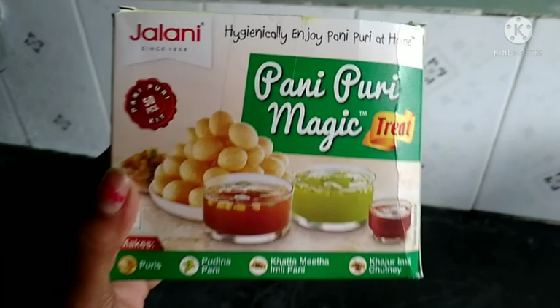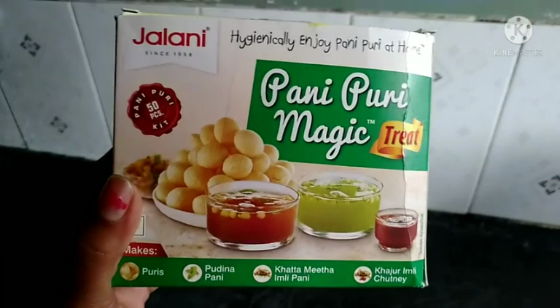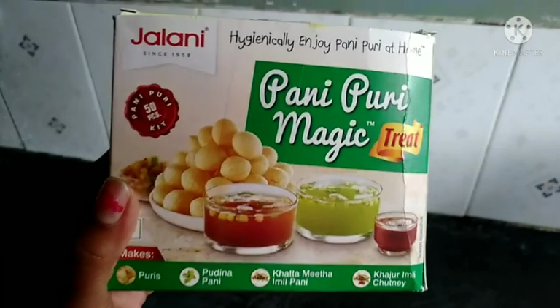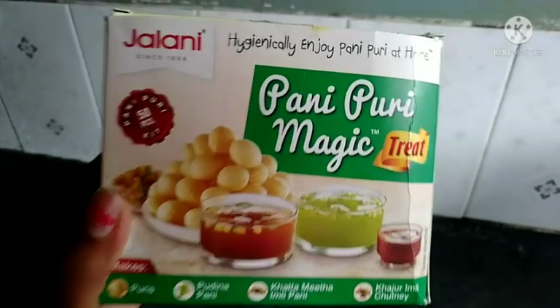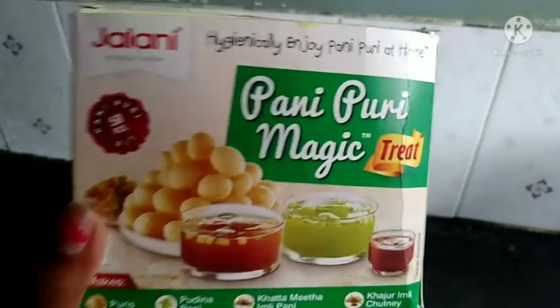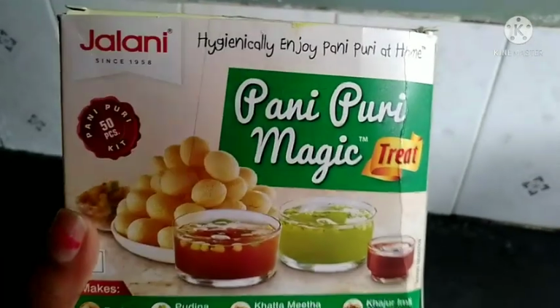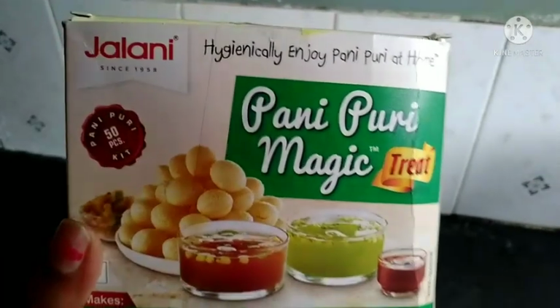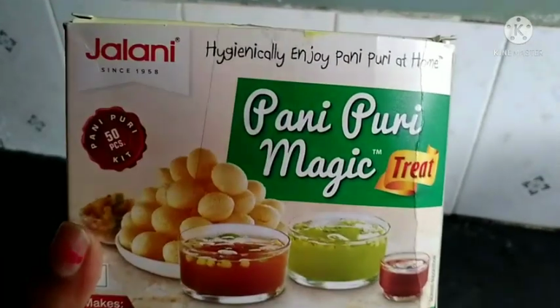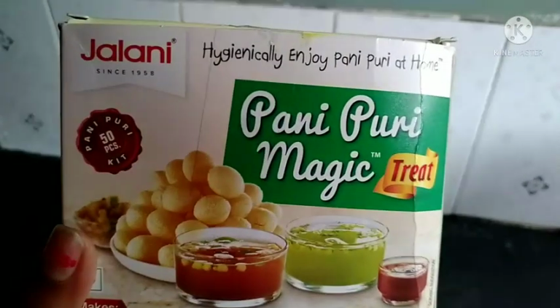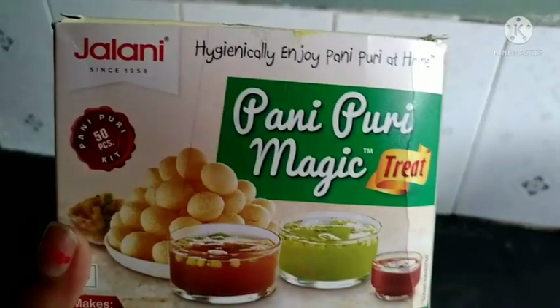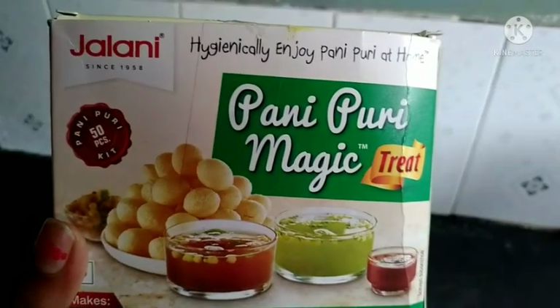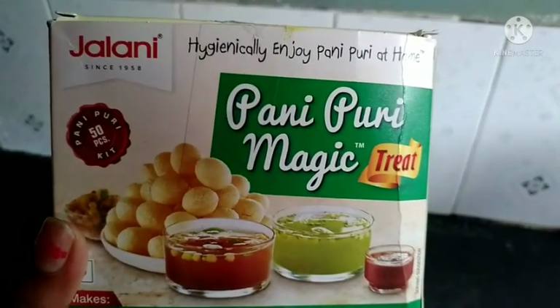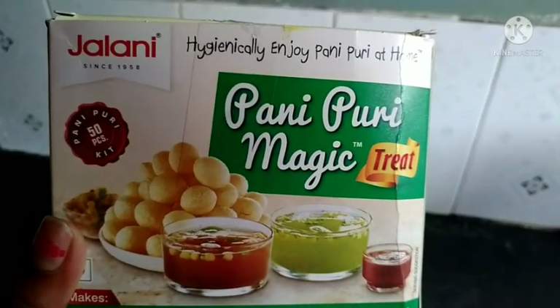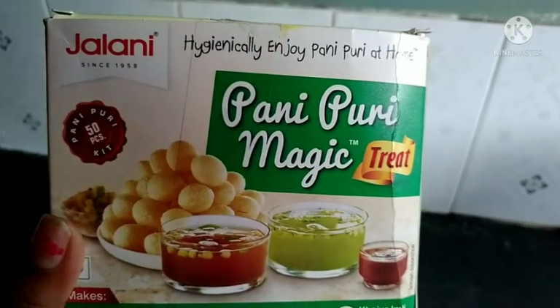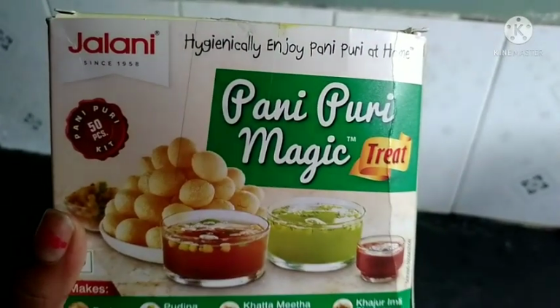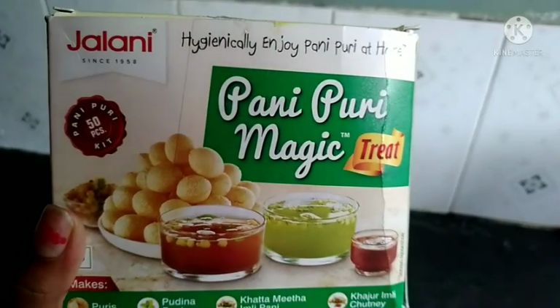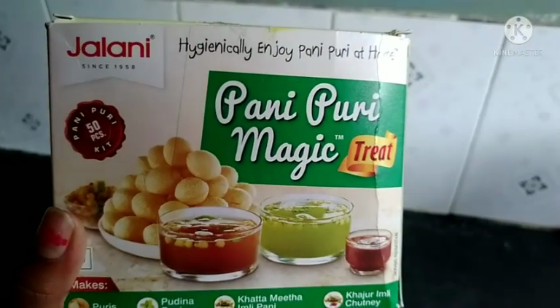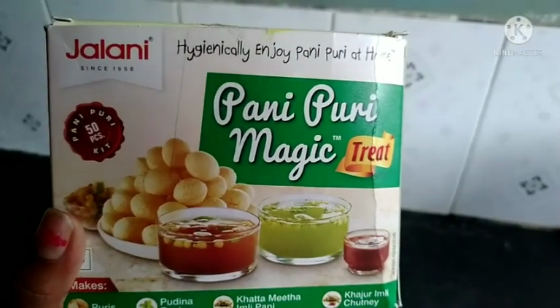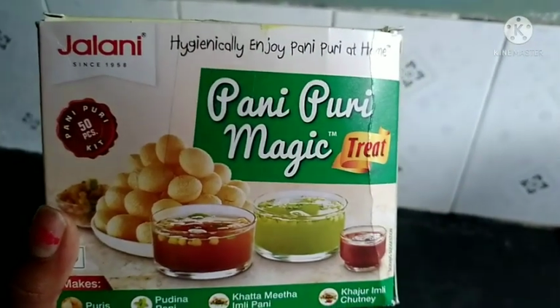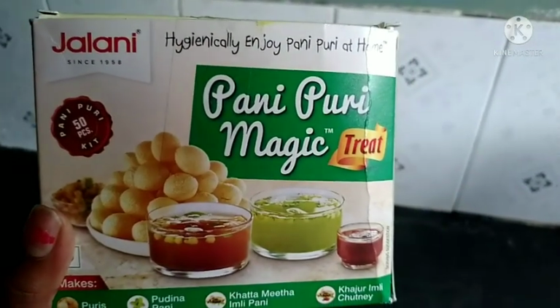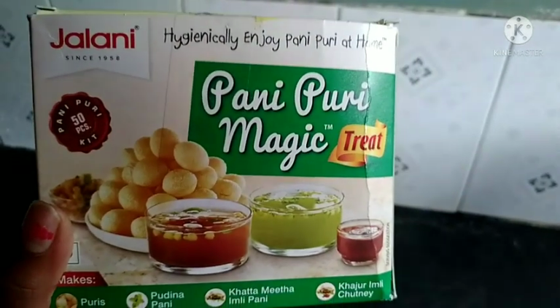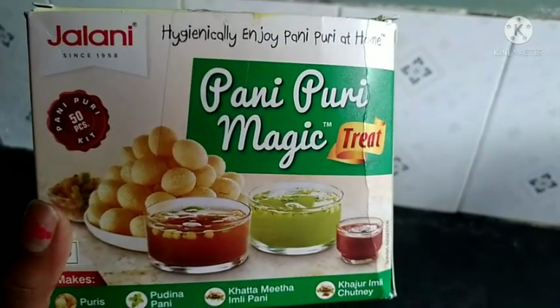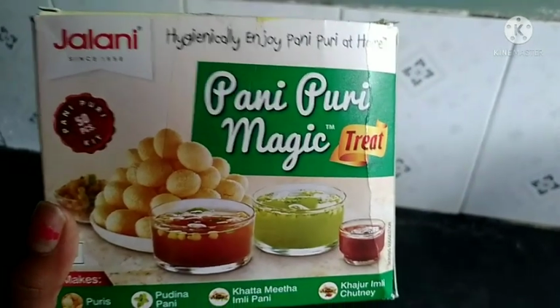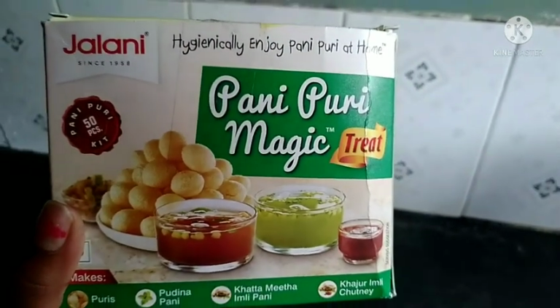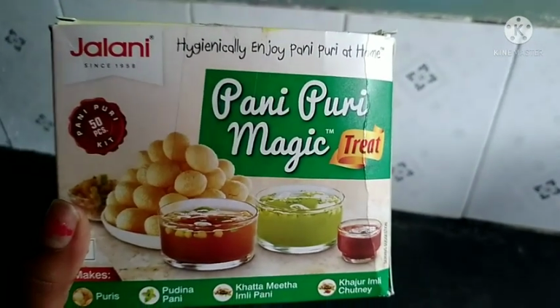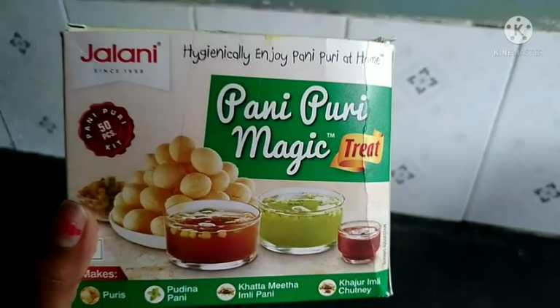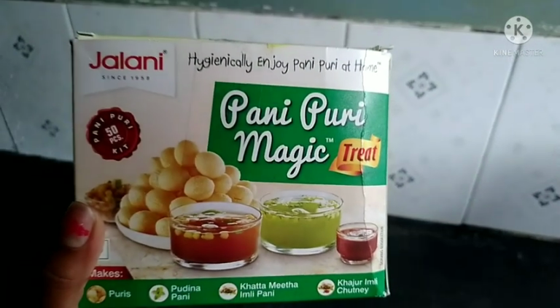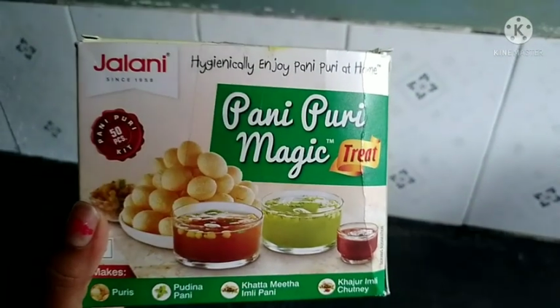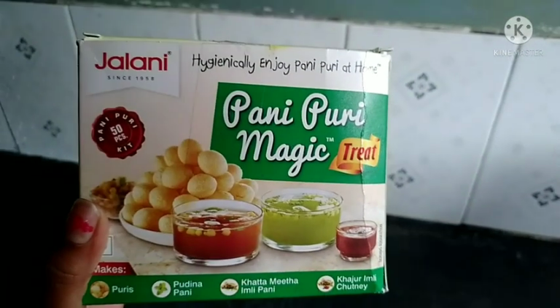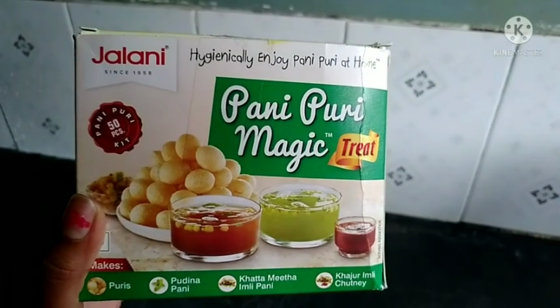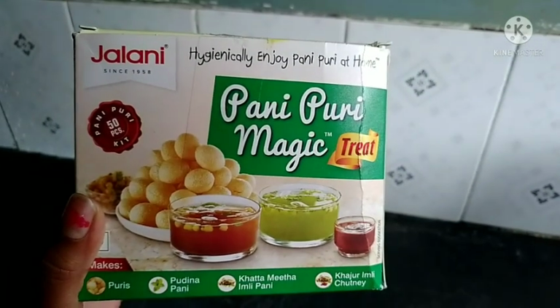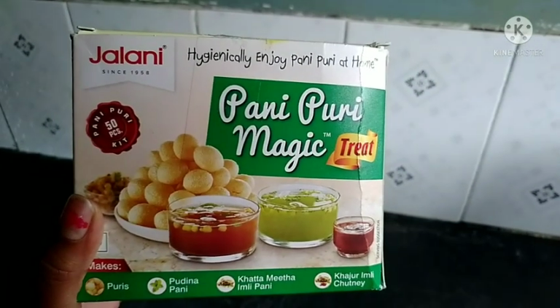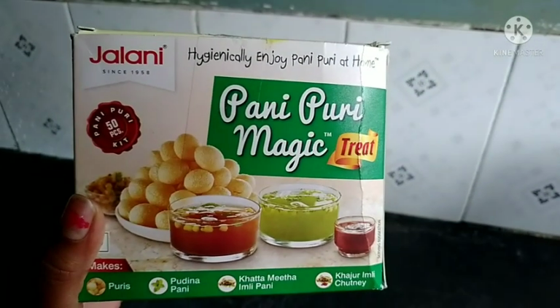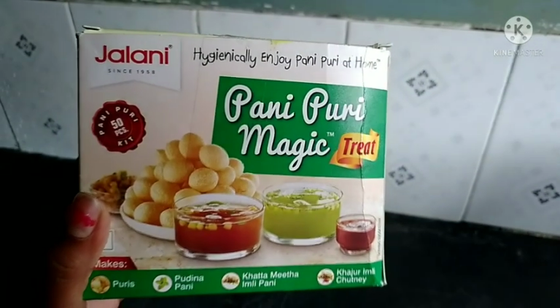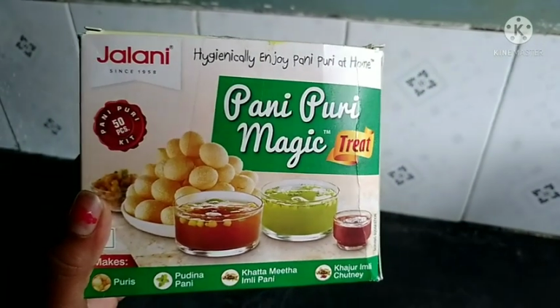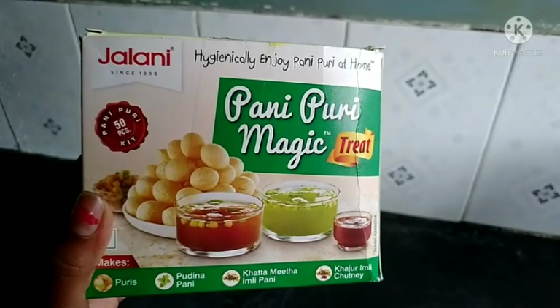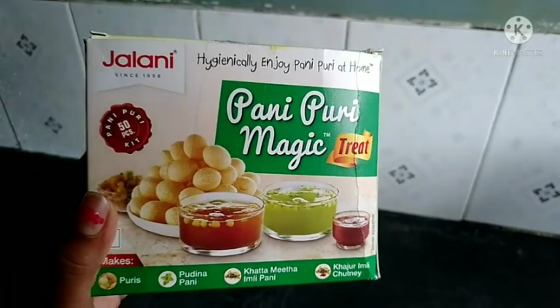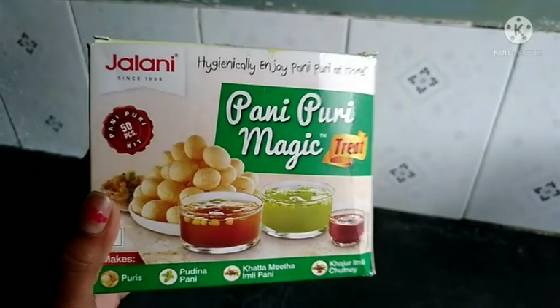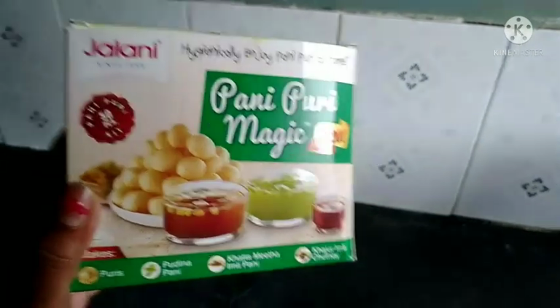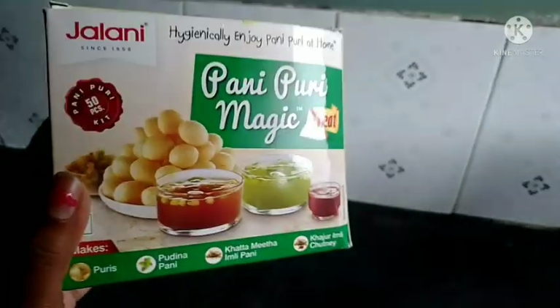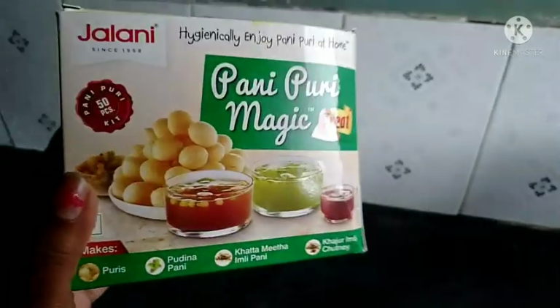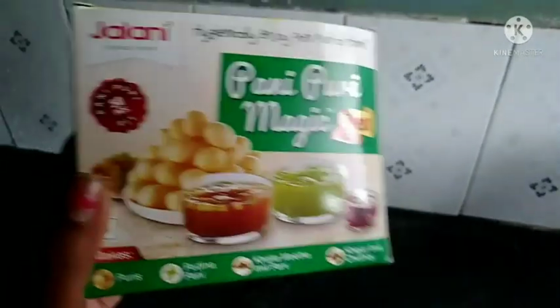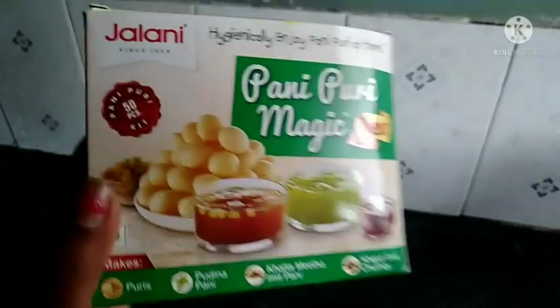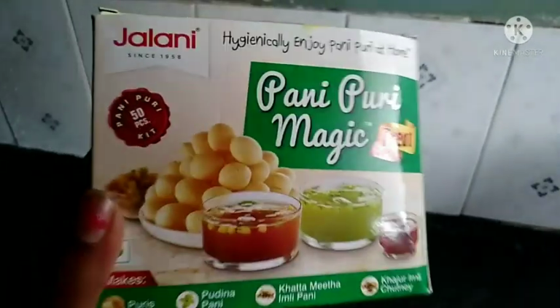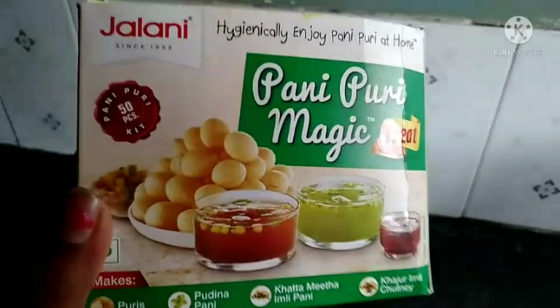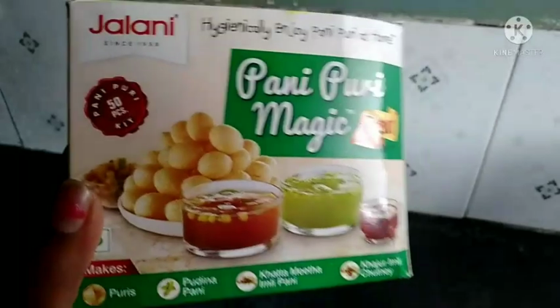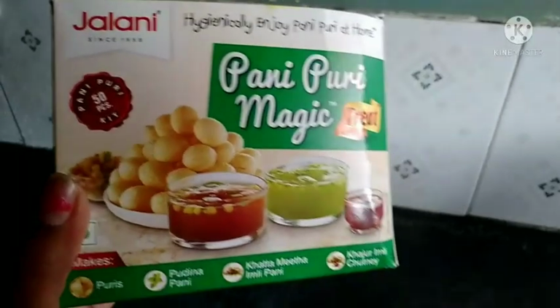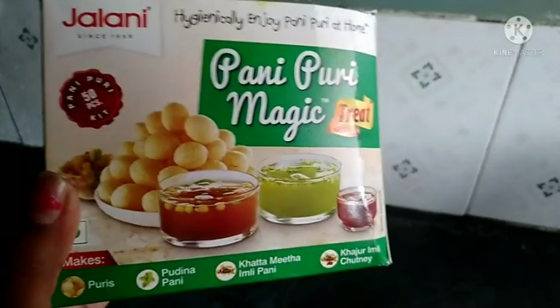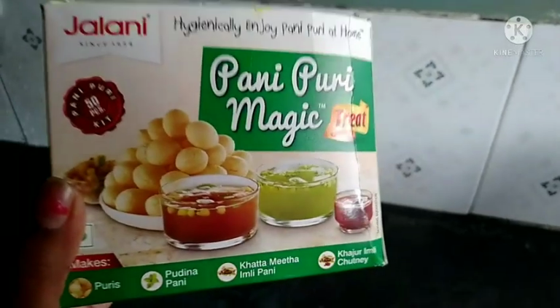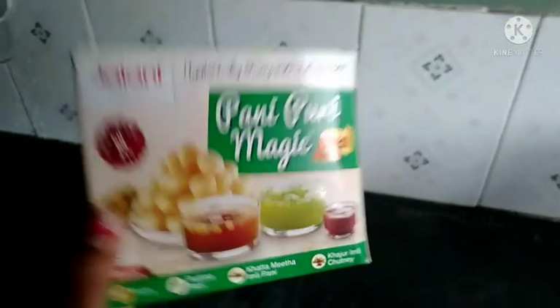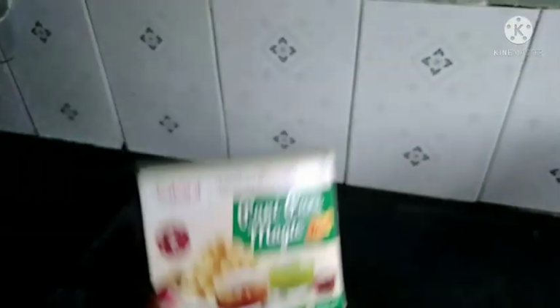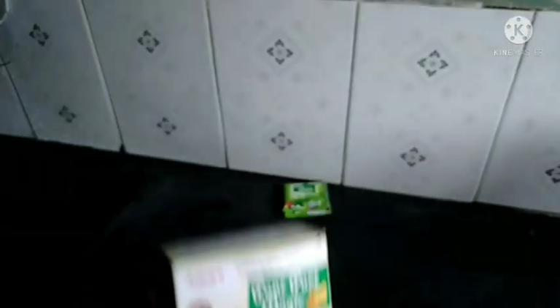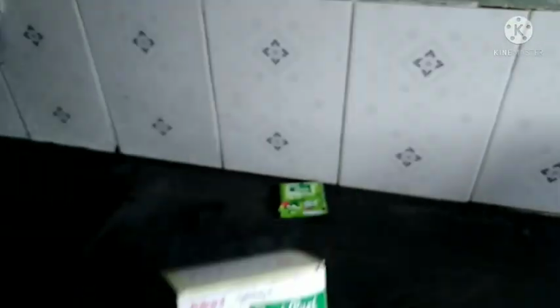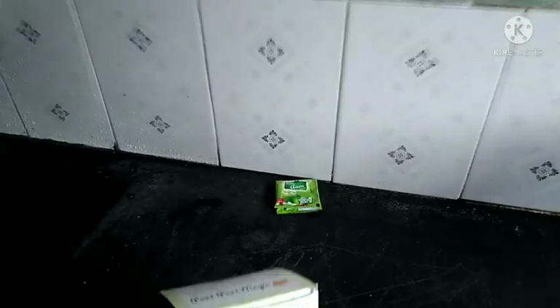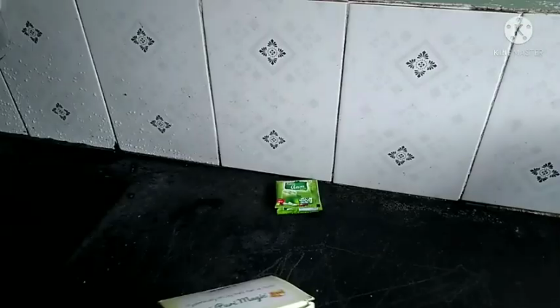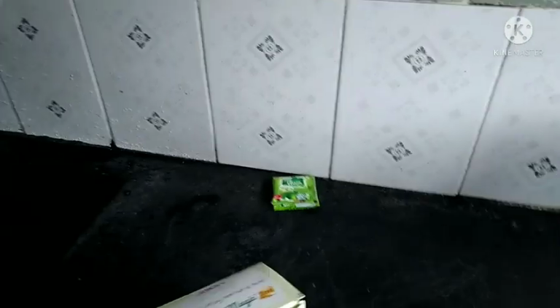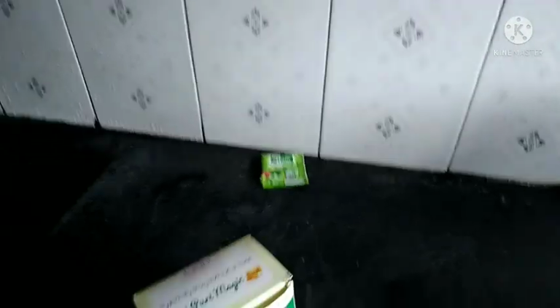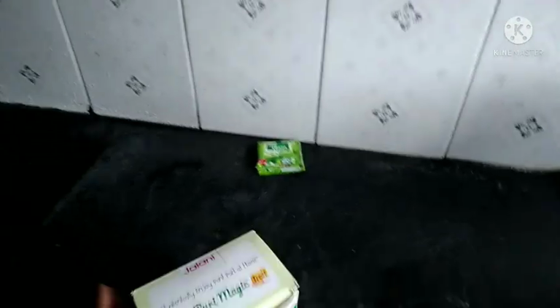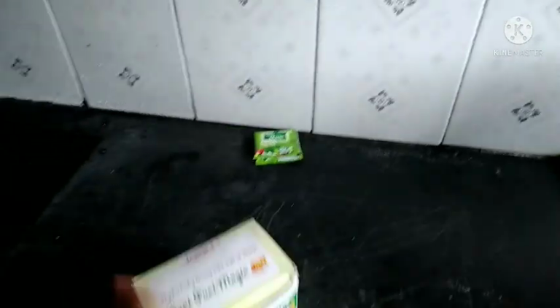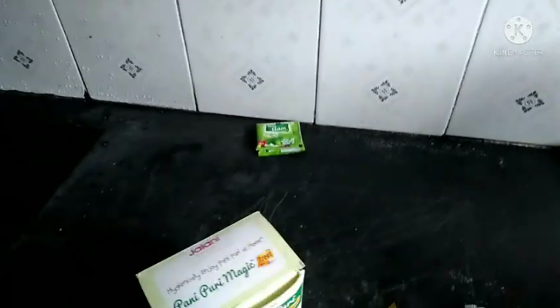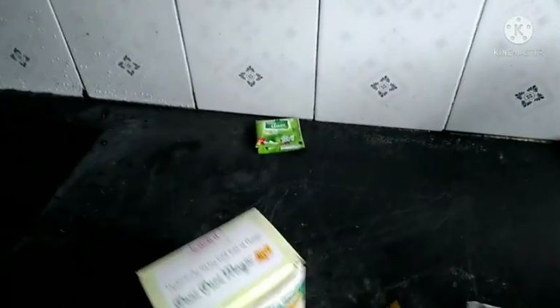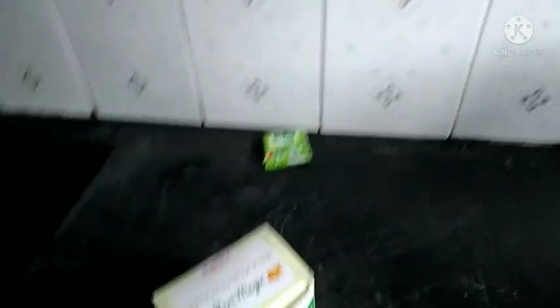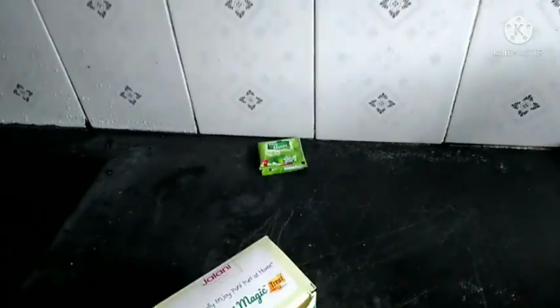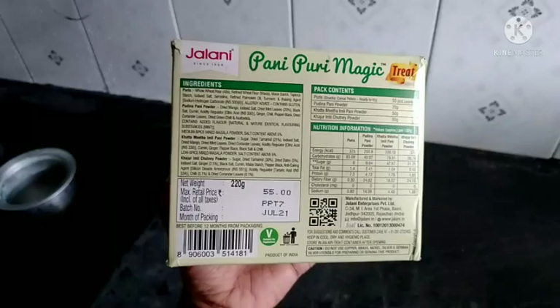Hi friends! I am going to talk about the product instantly. I am going to talk about this advertisement.